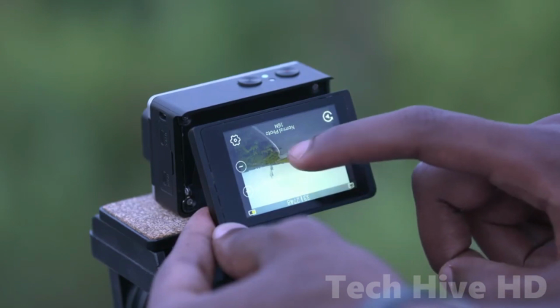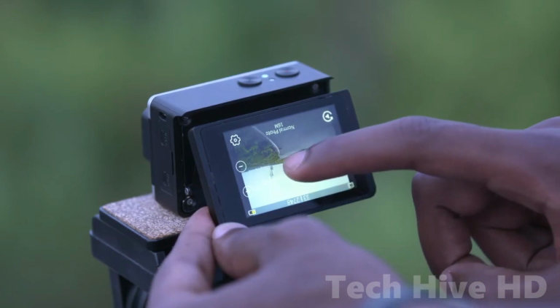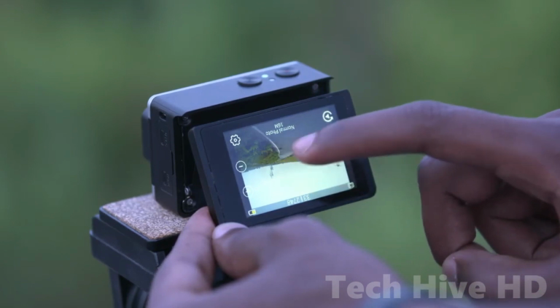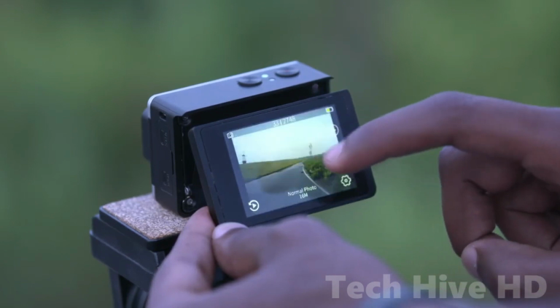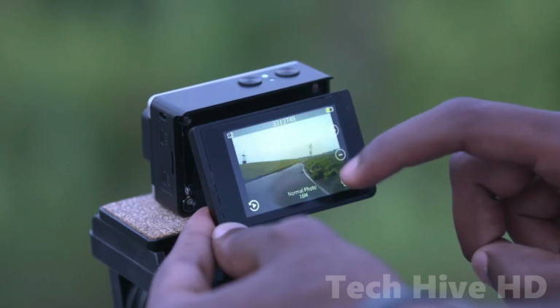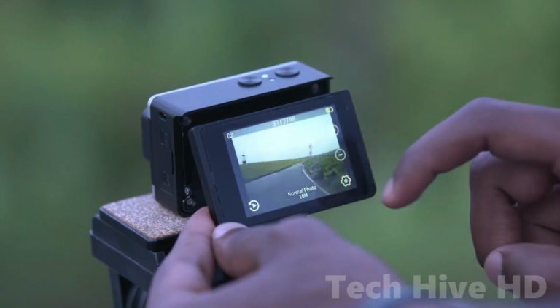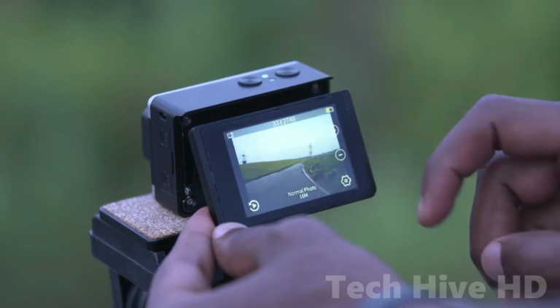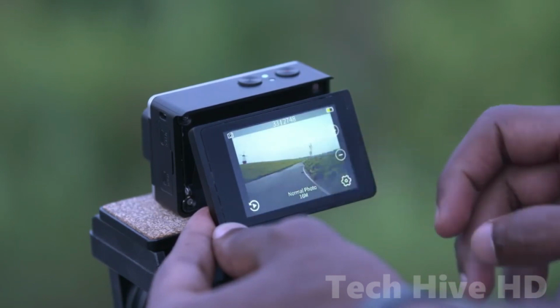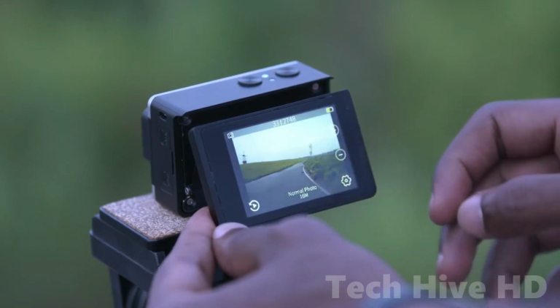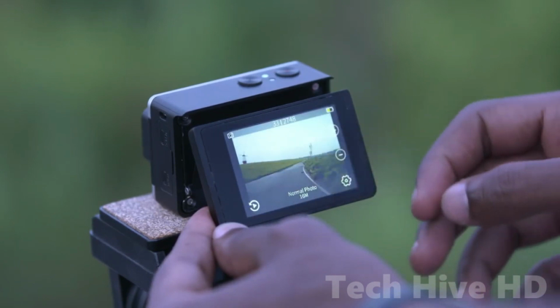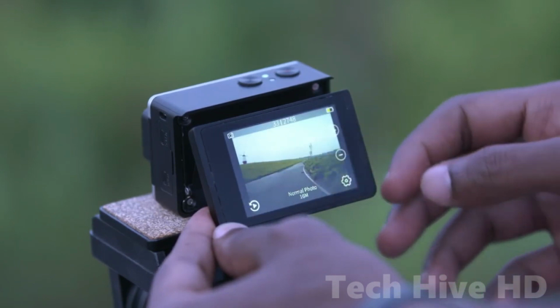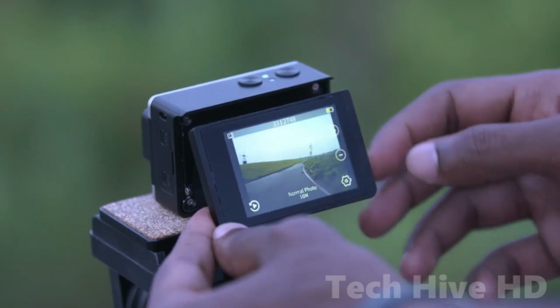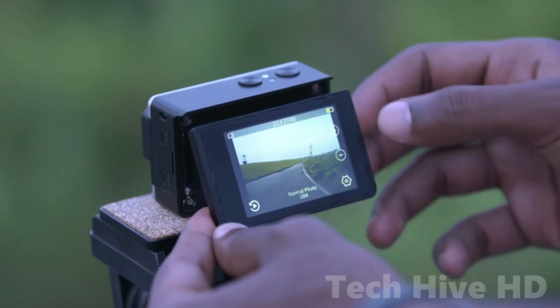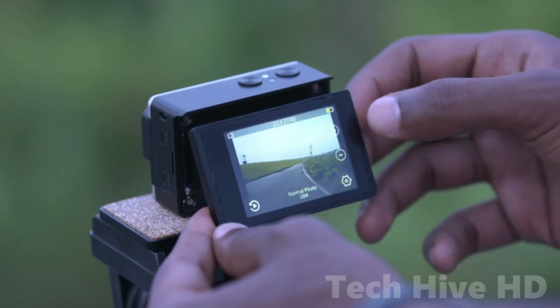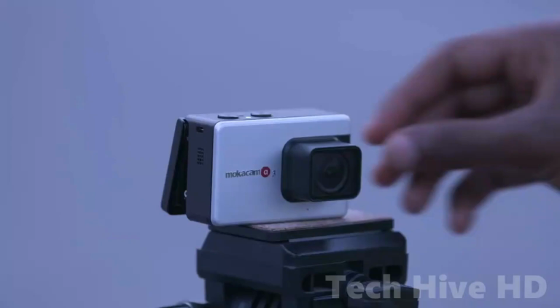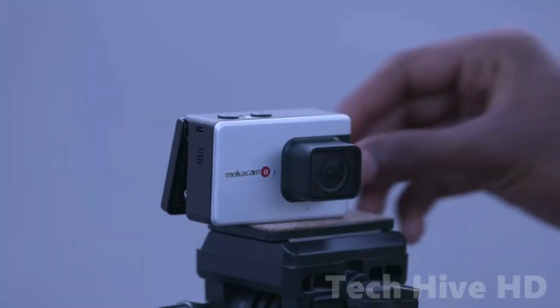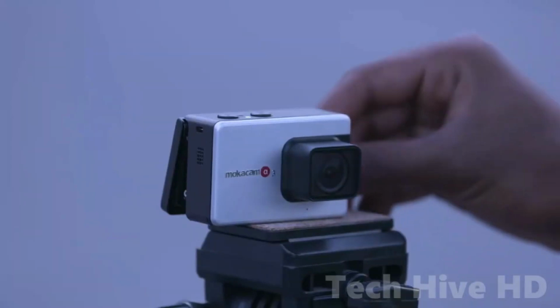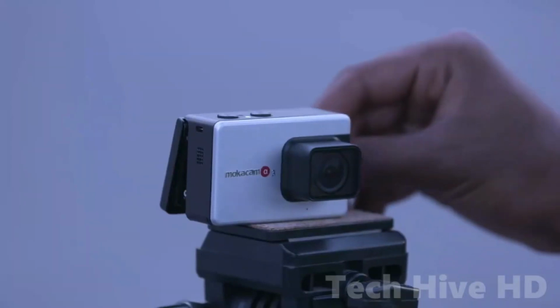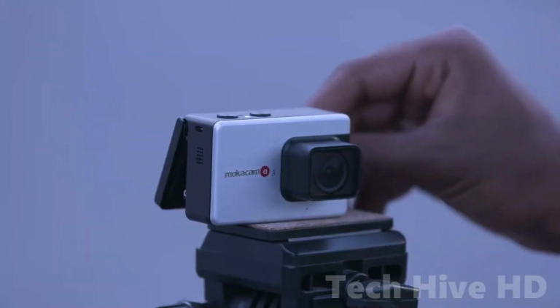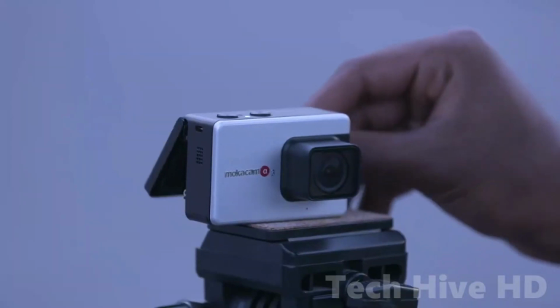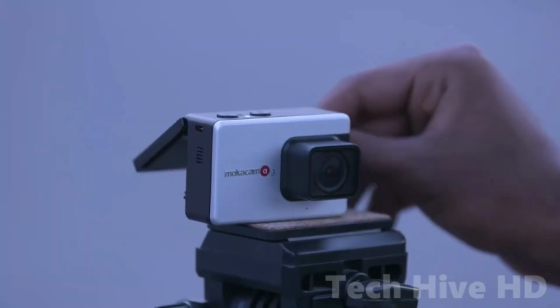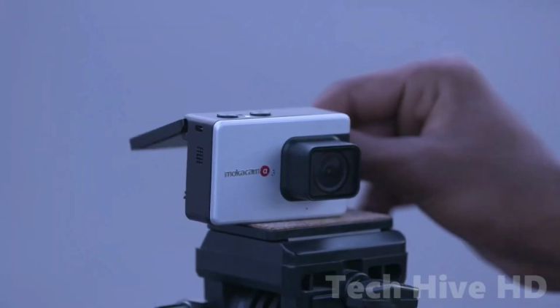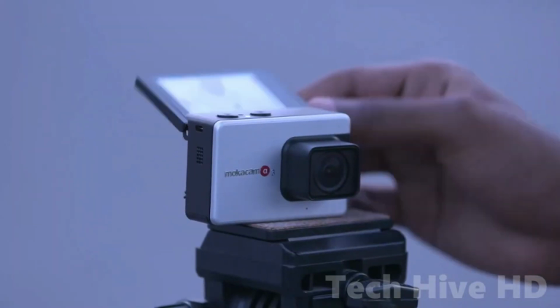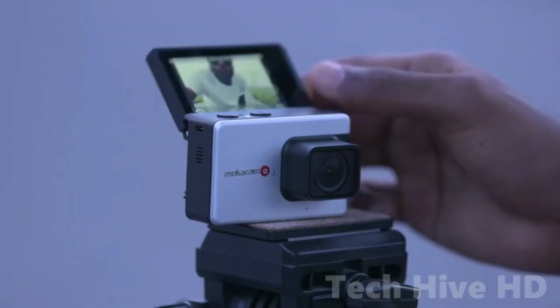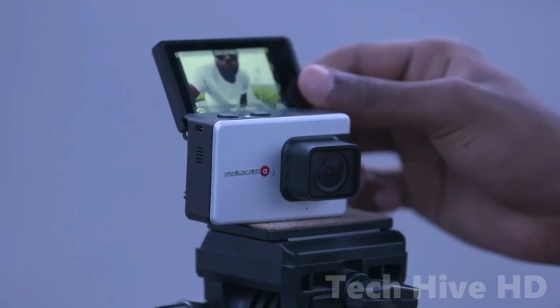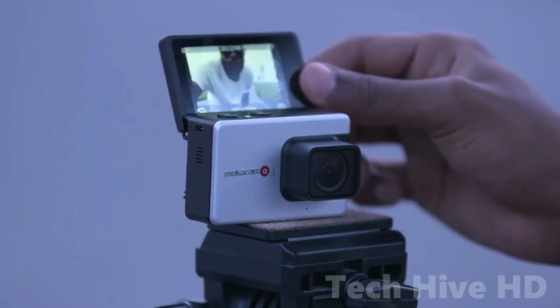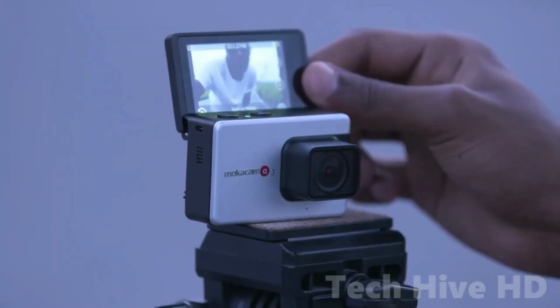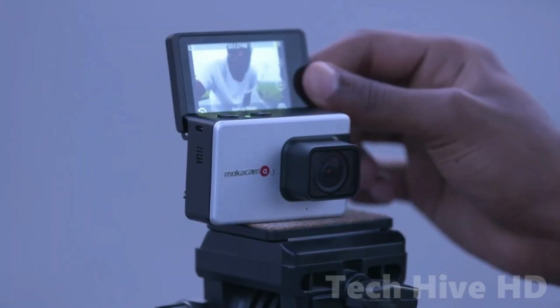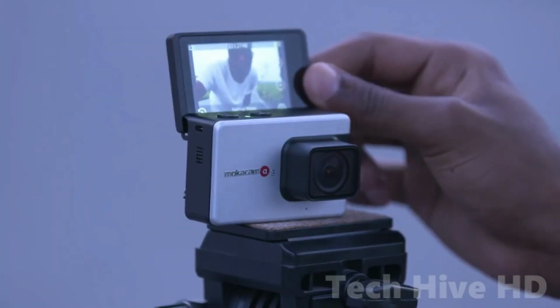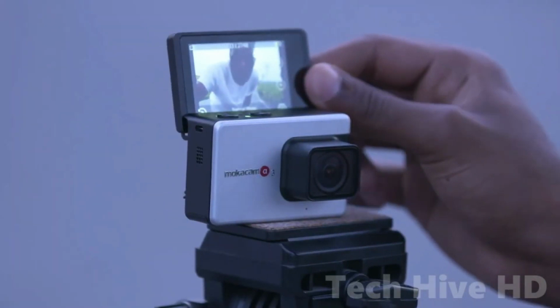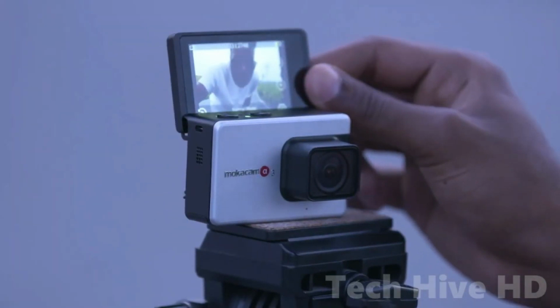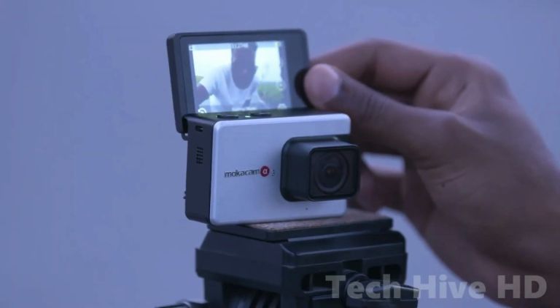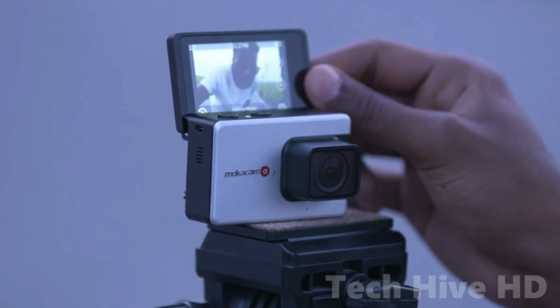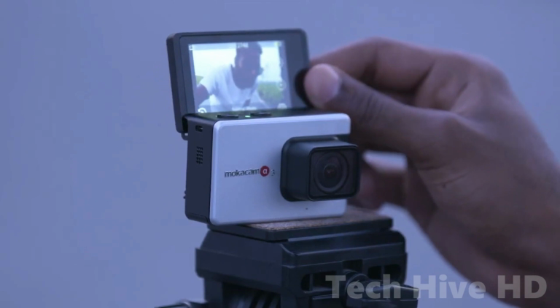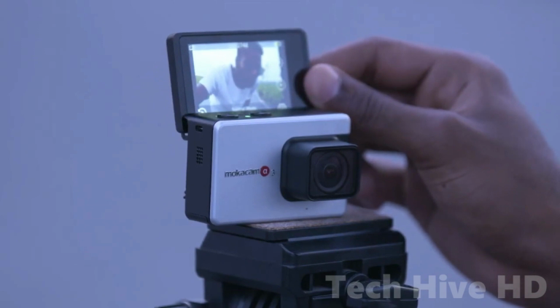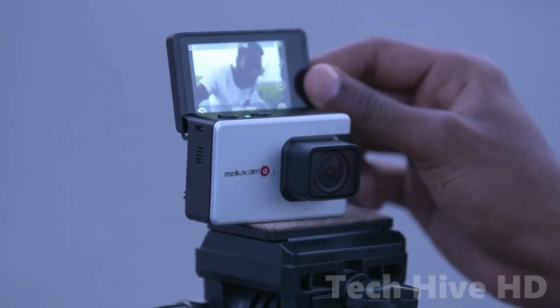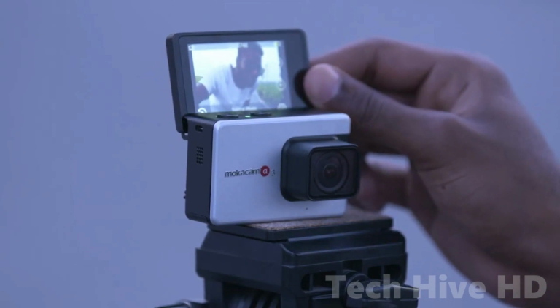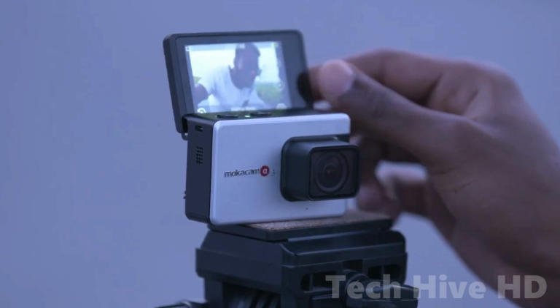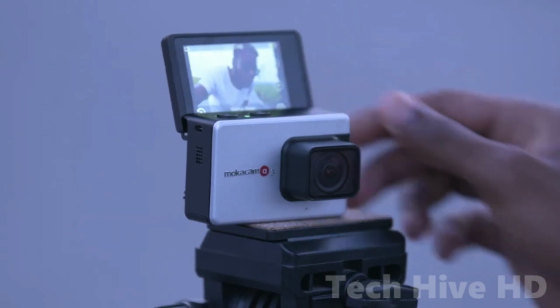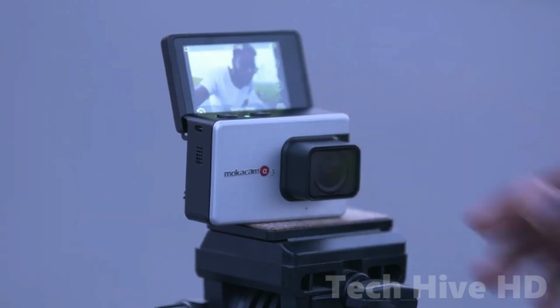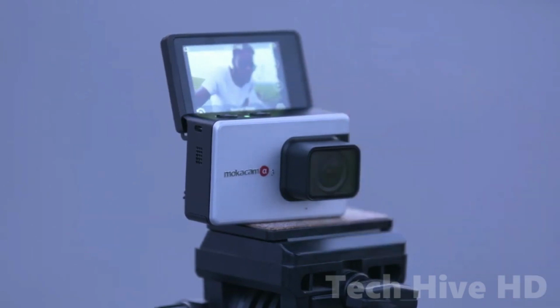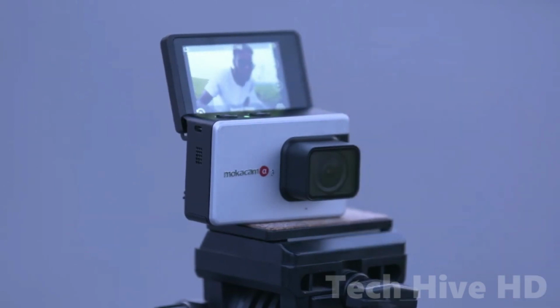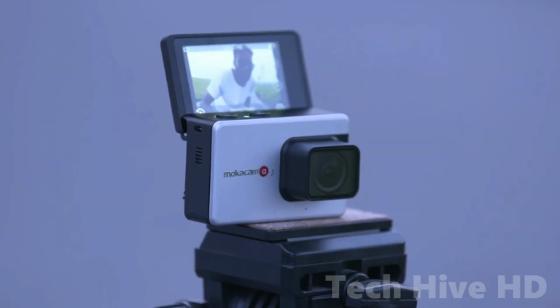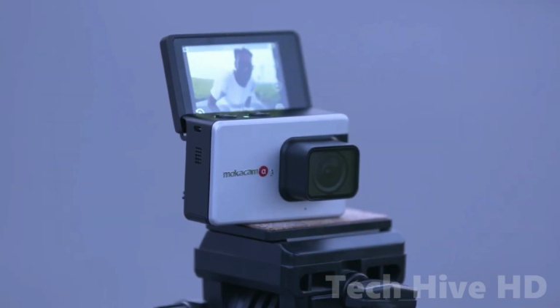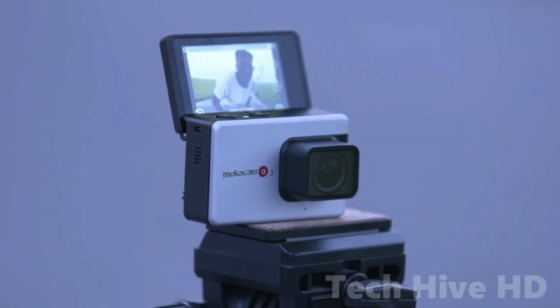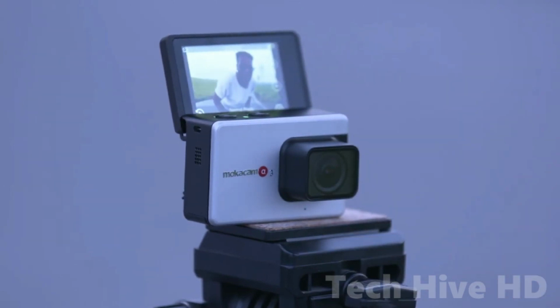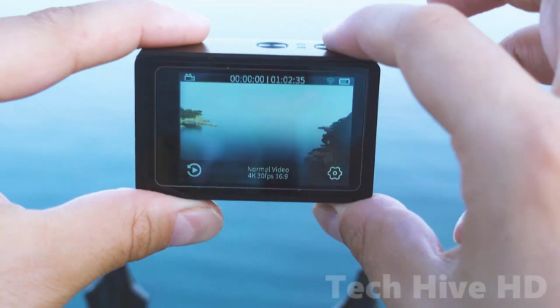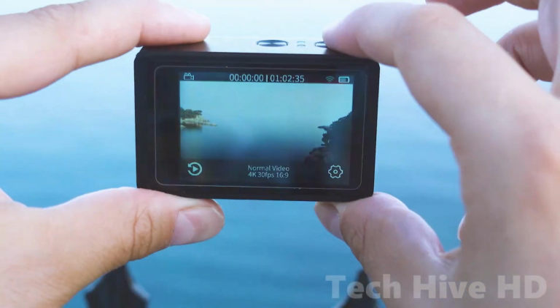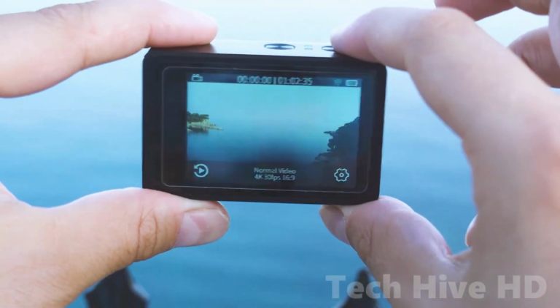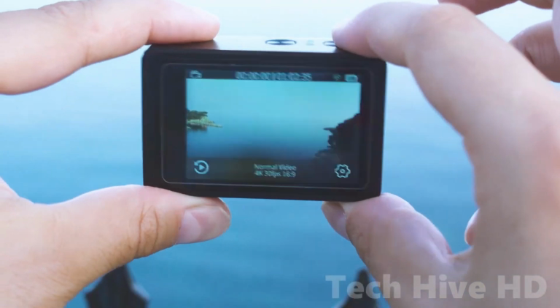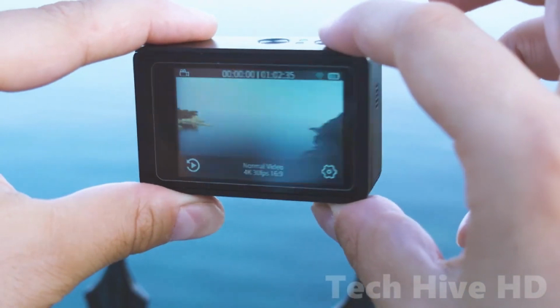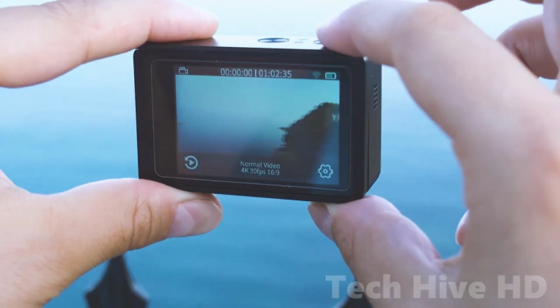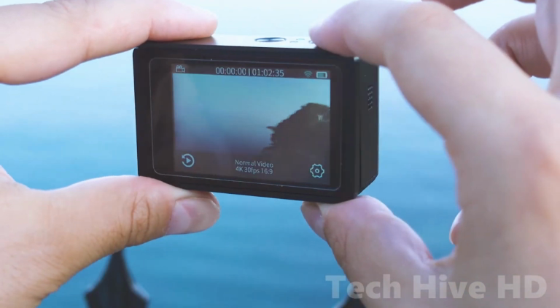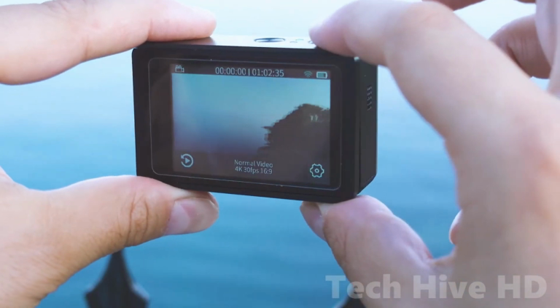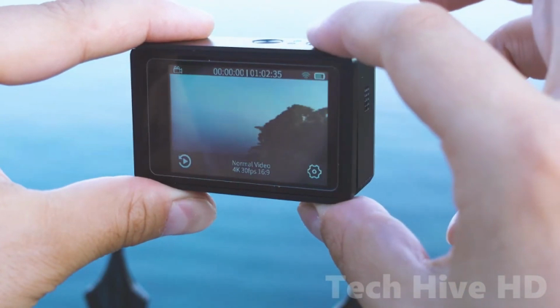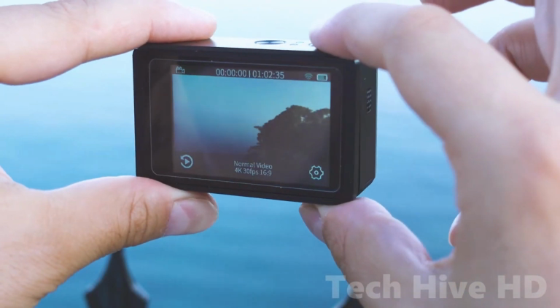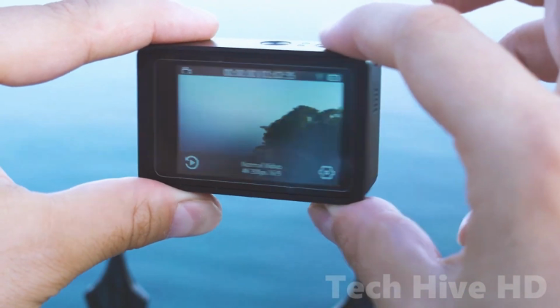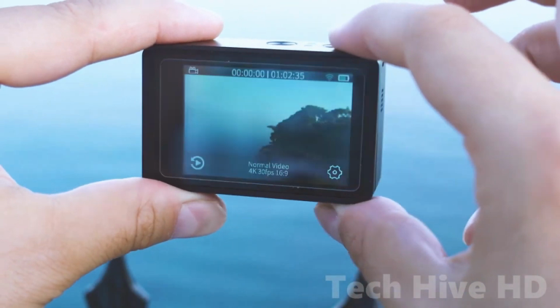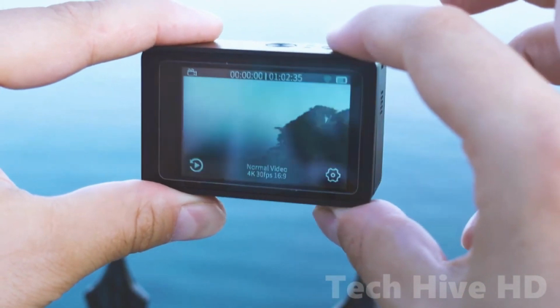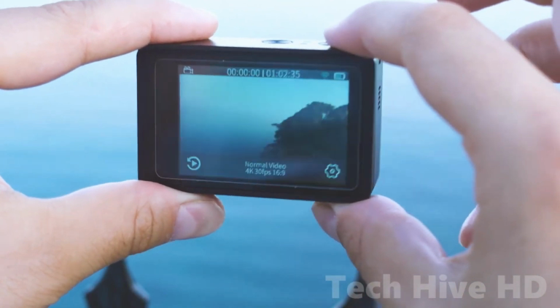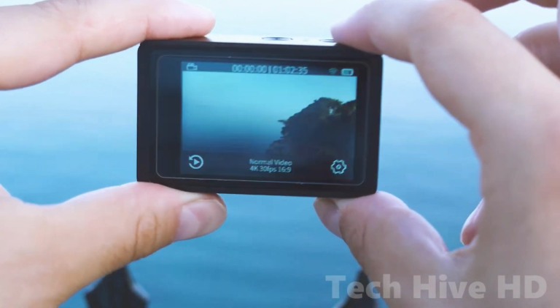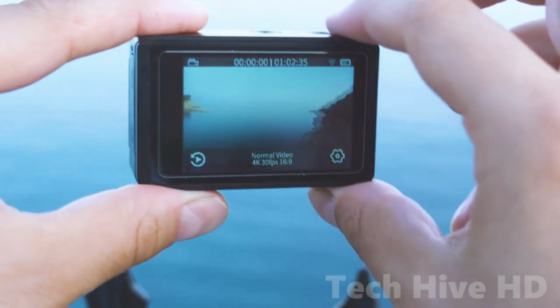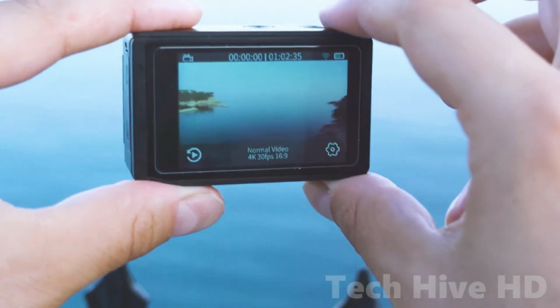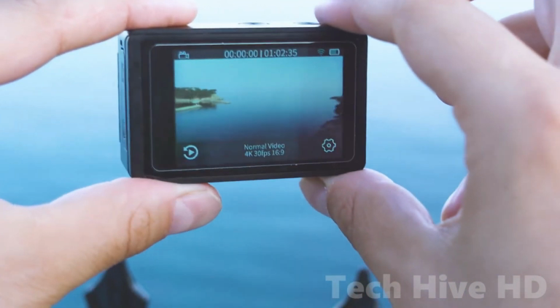So, if you want to take your photography and videography skills to the next level, the MoCam Alpha 3 is the perfect camera for you.